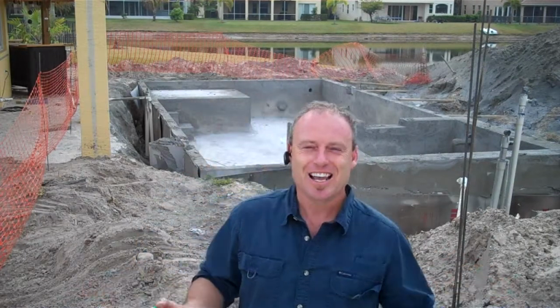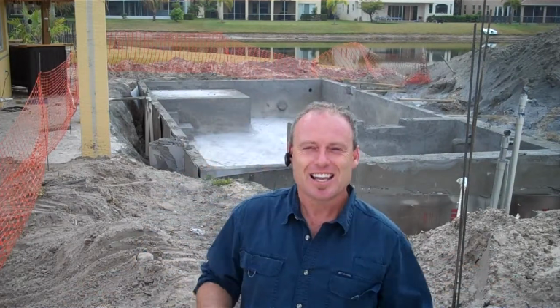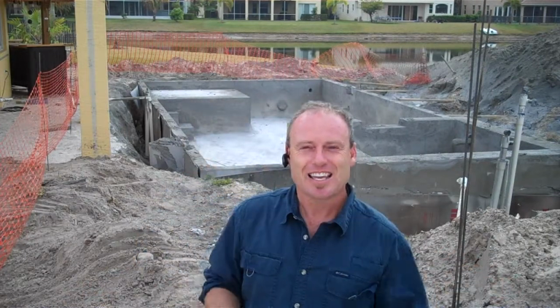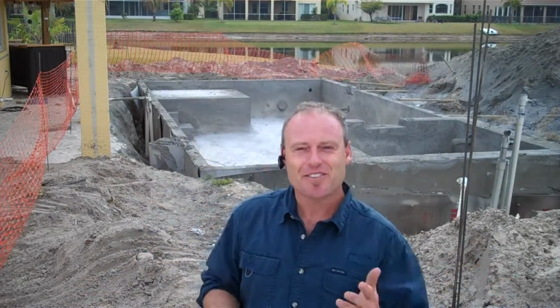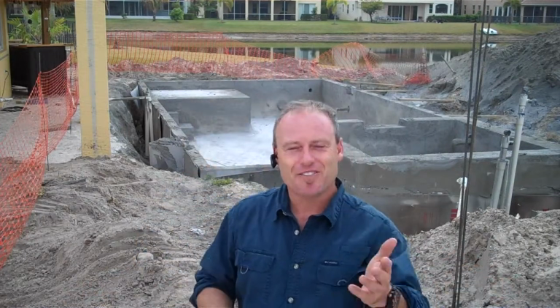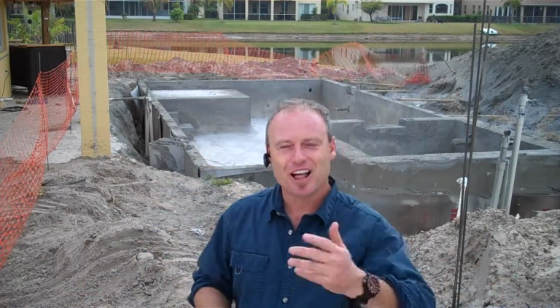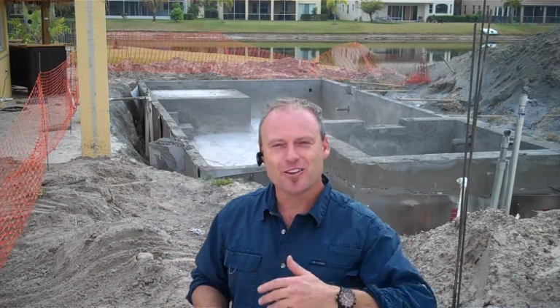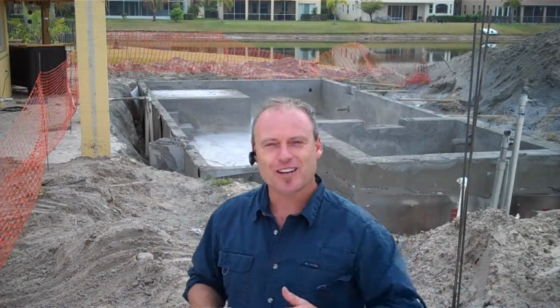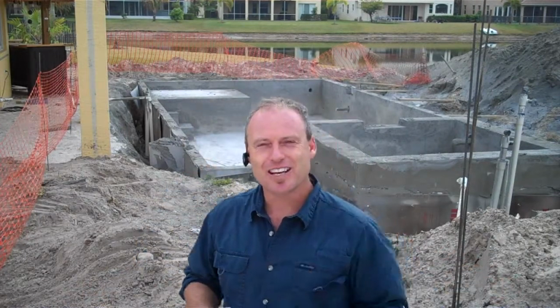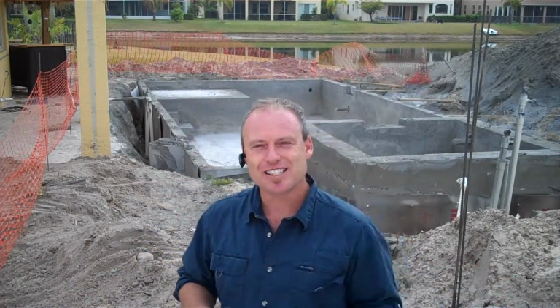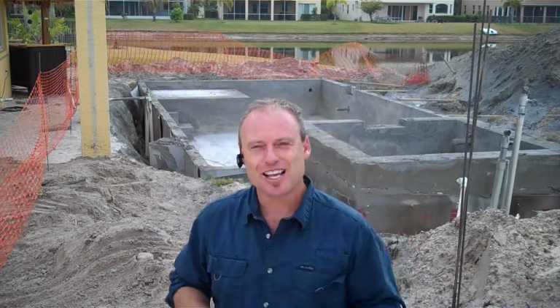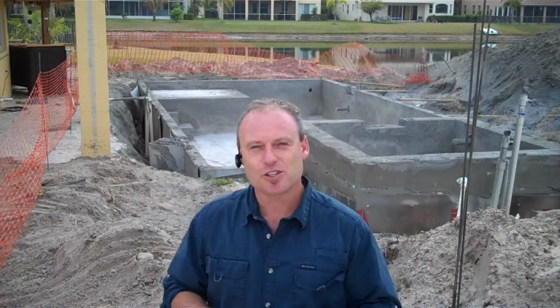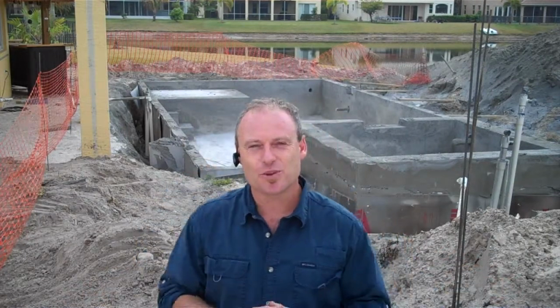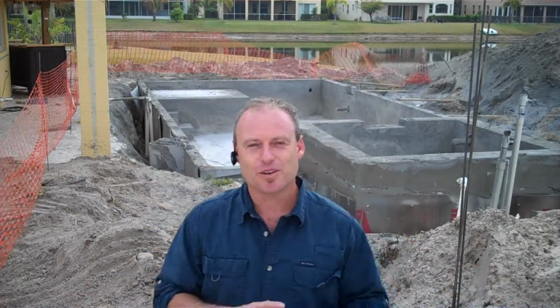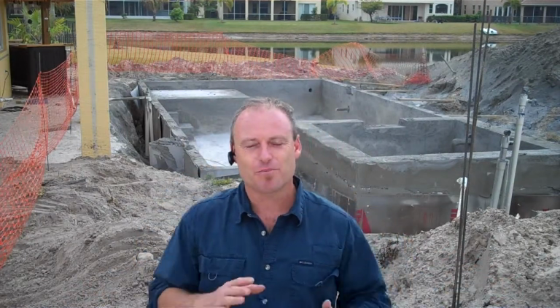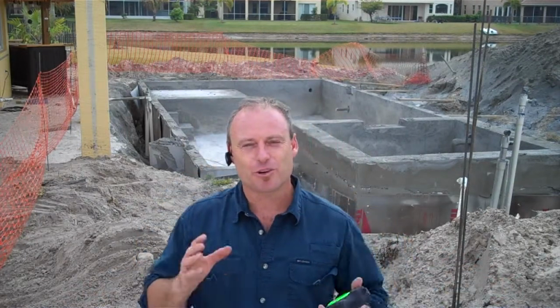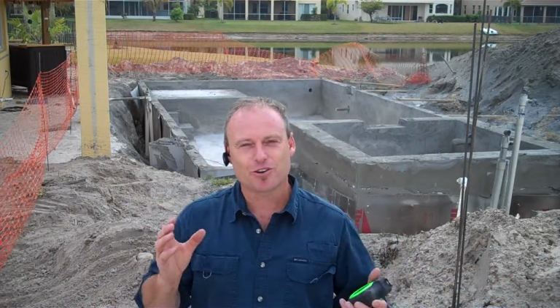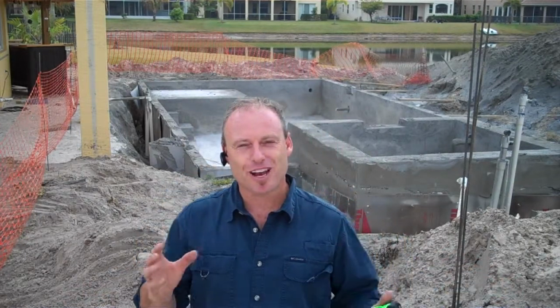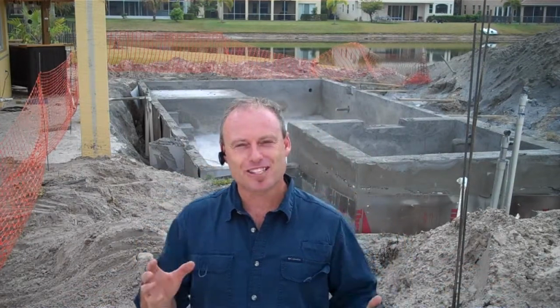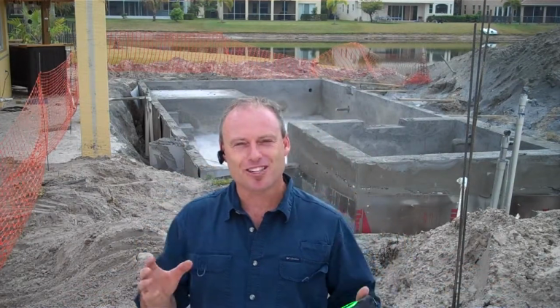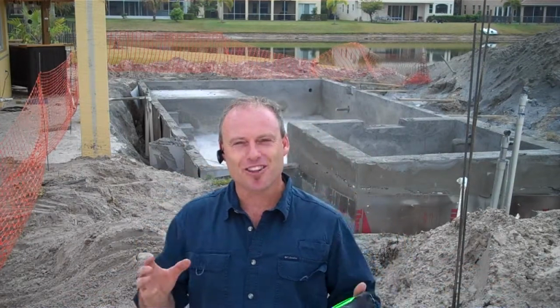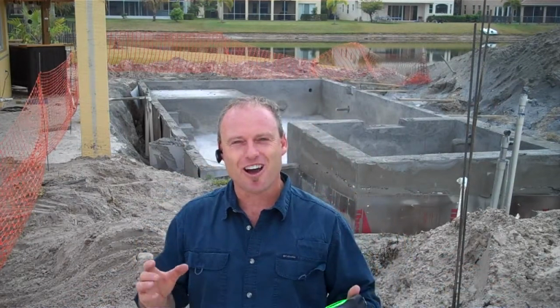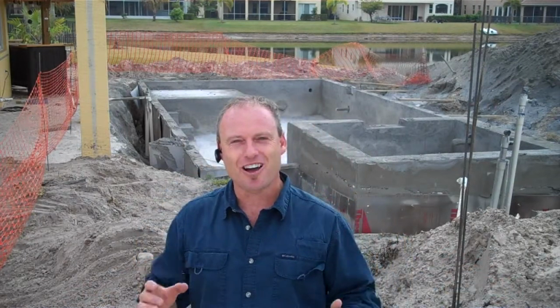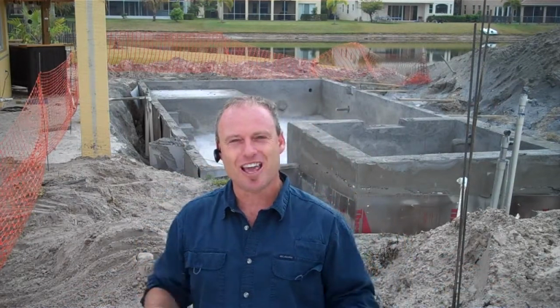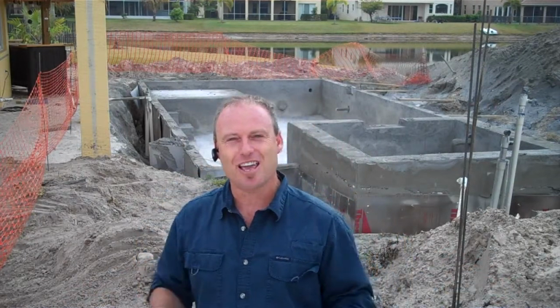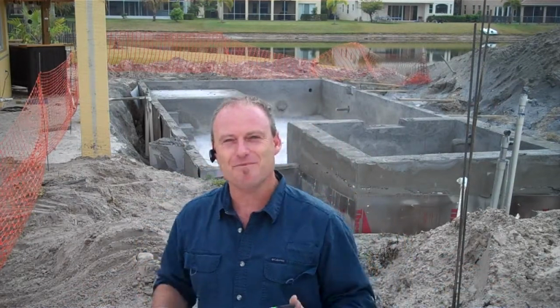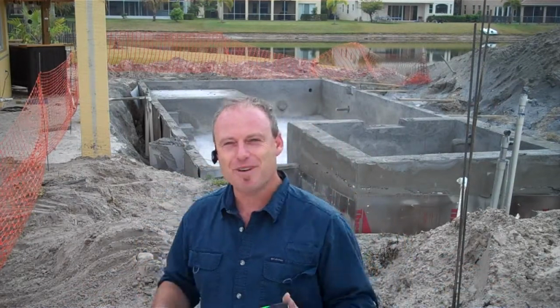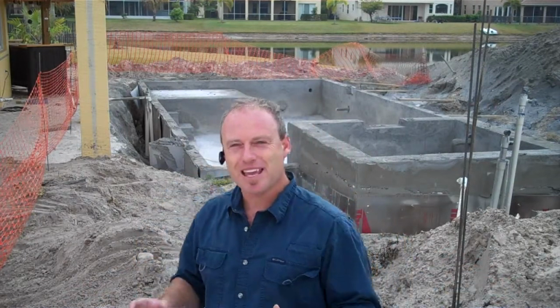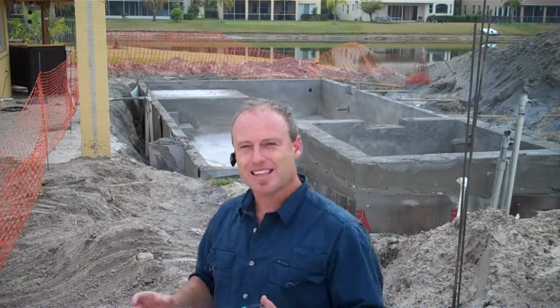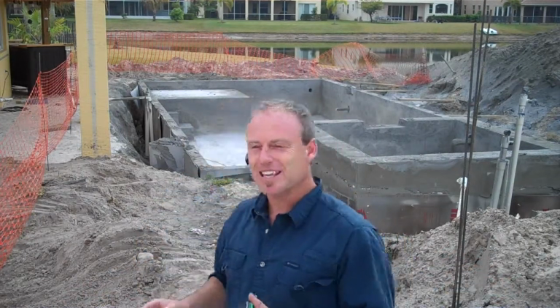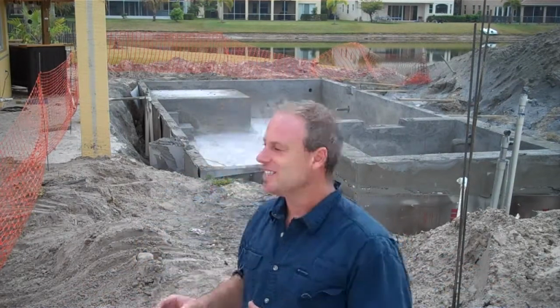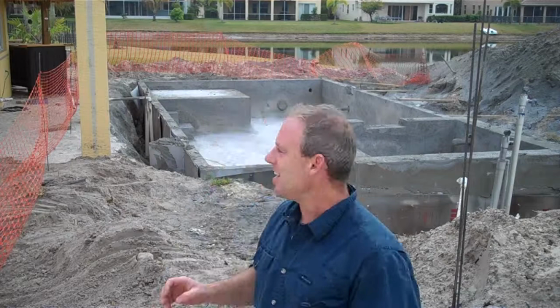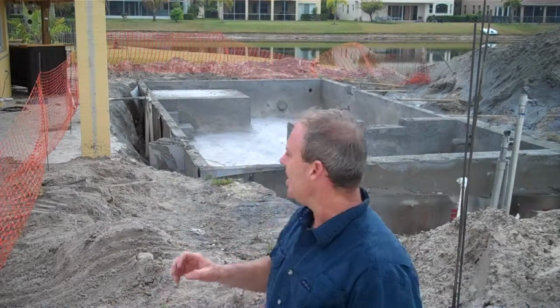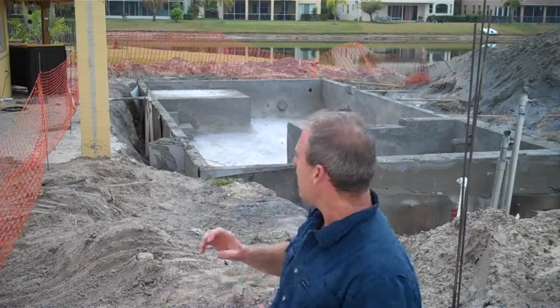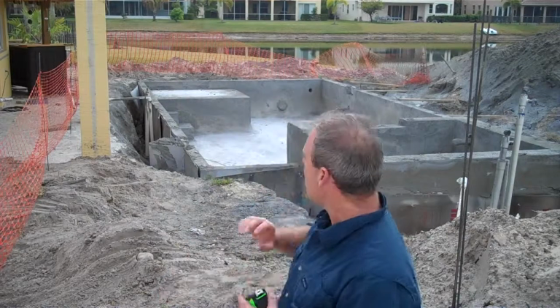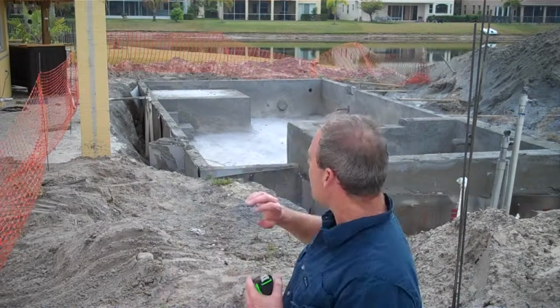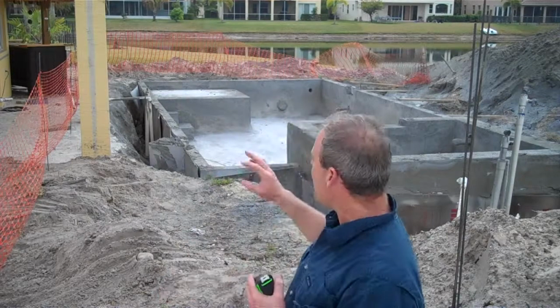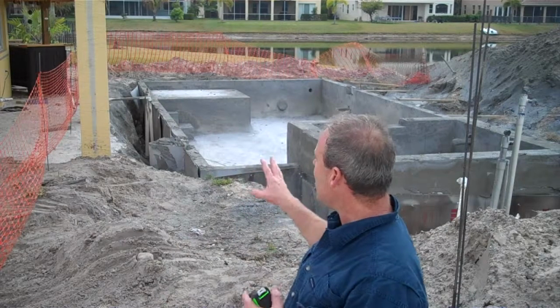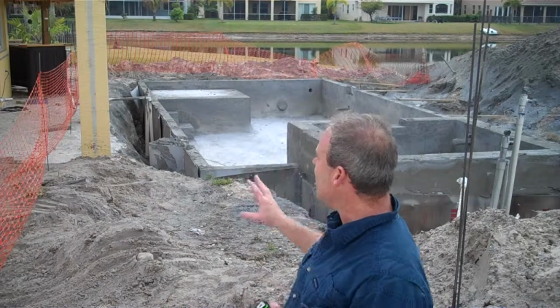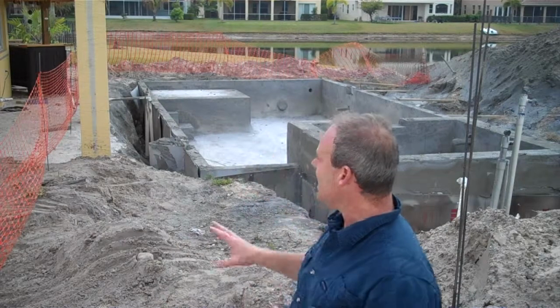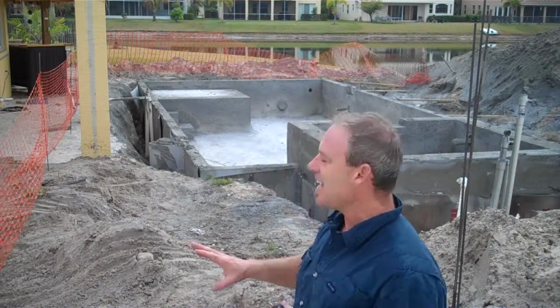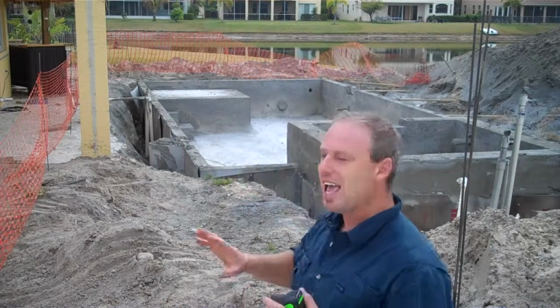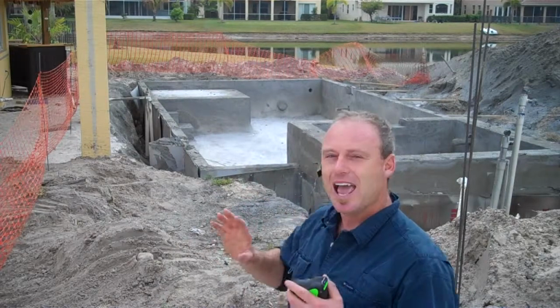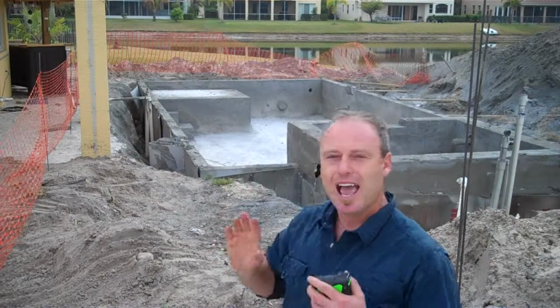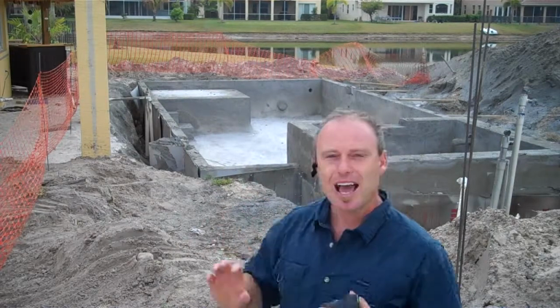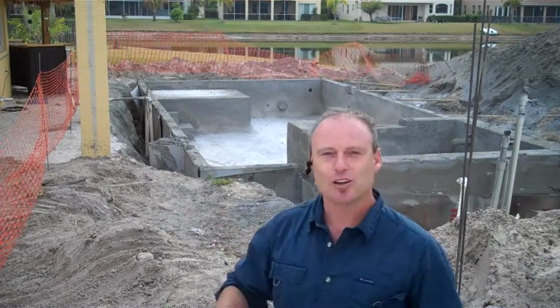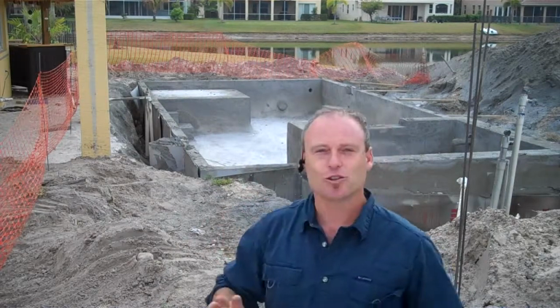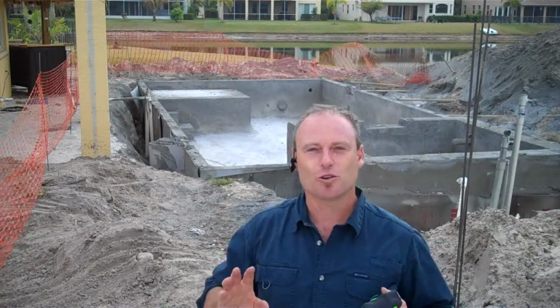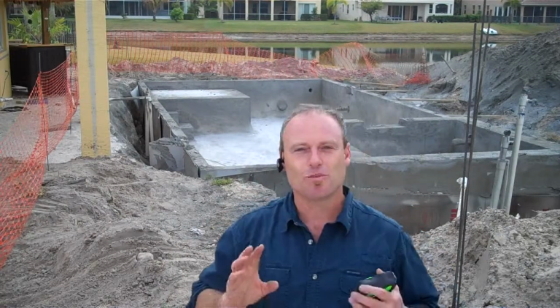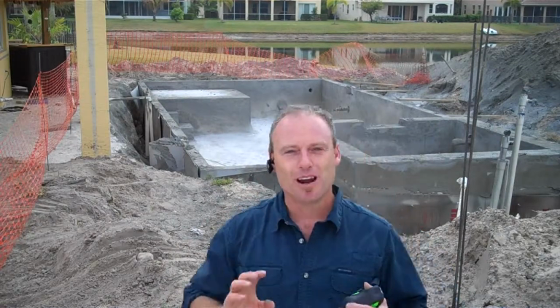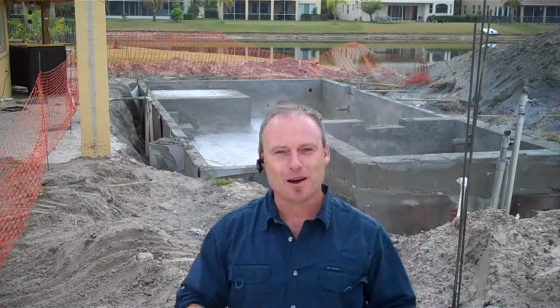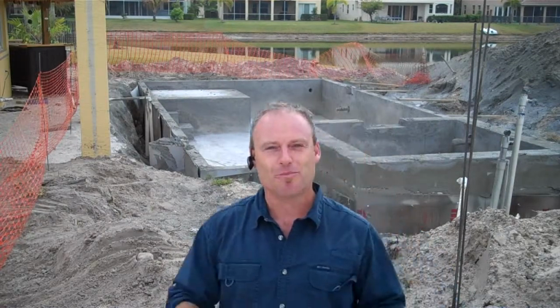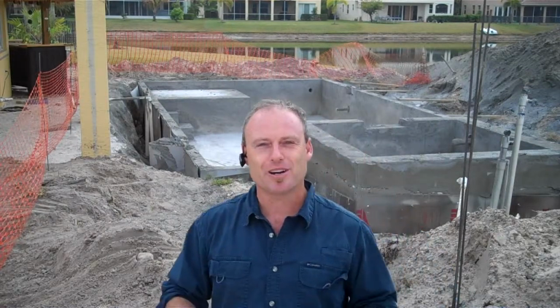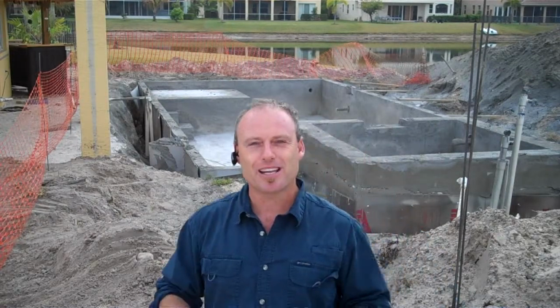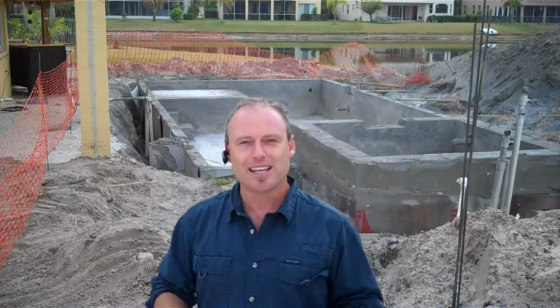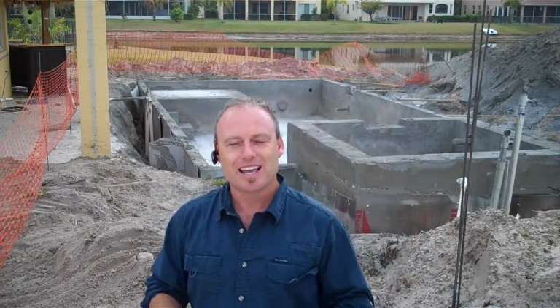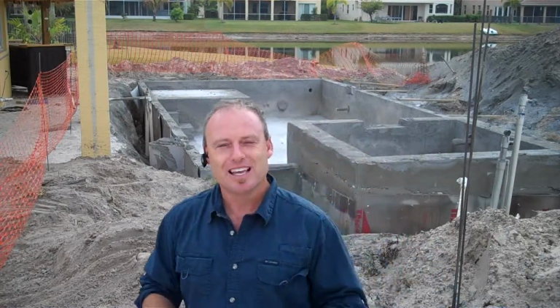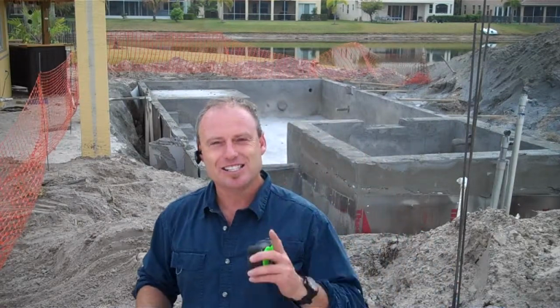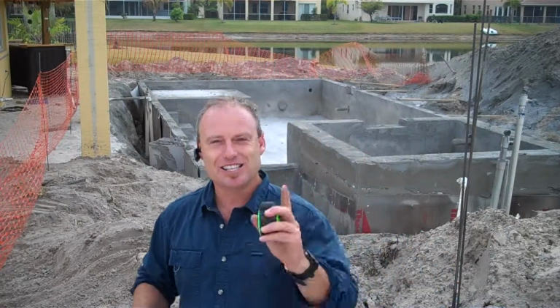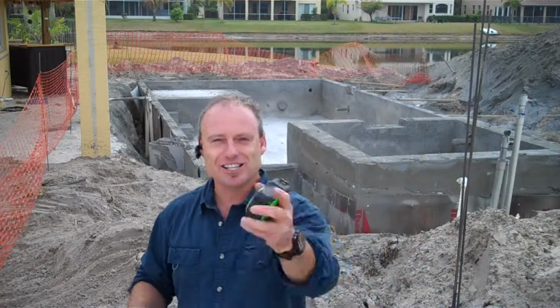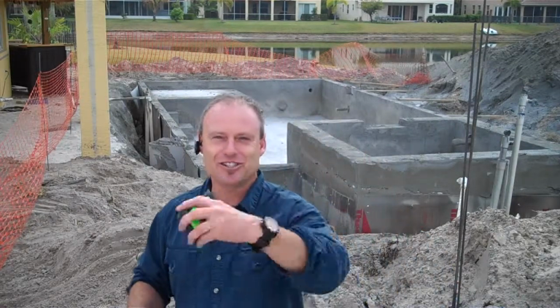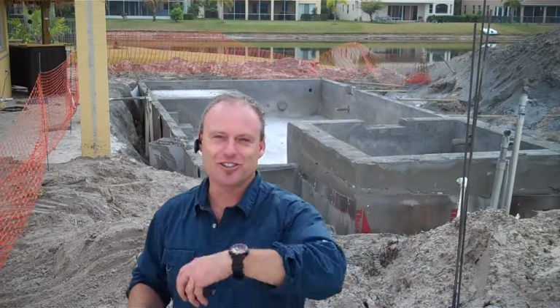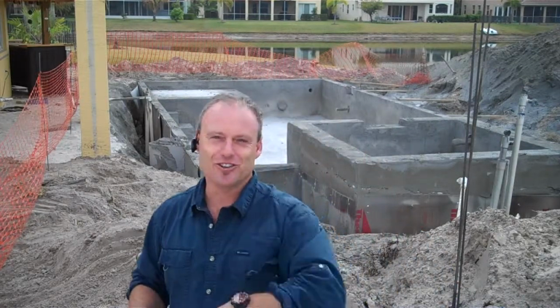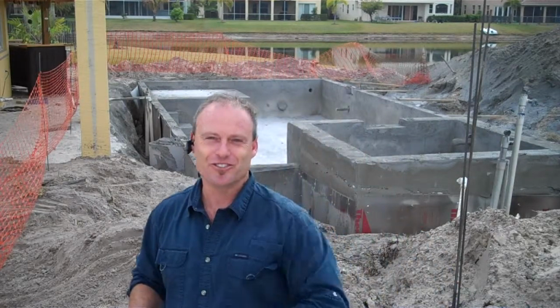Keep following us as we progress along and make this an amazing outdoor property. See you soon.